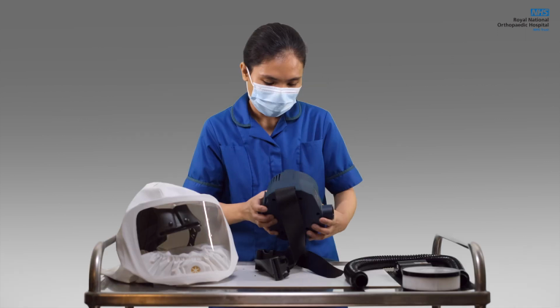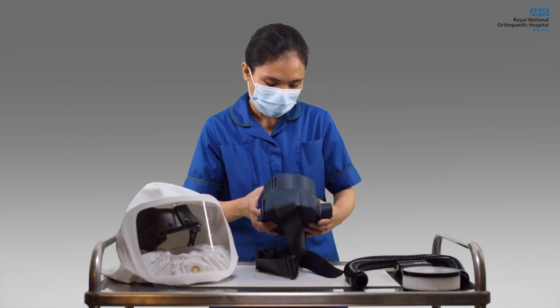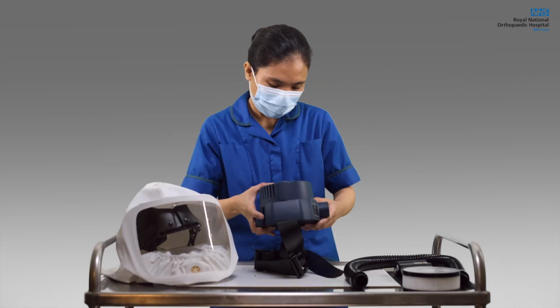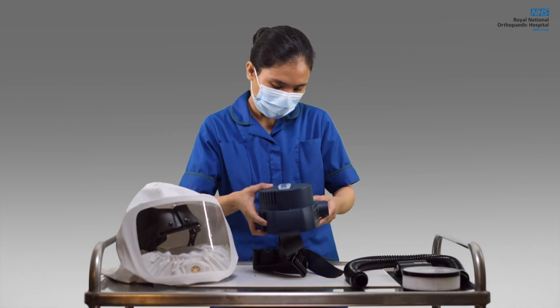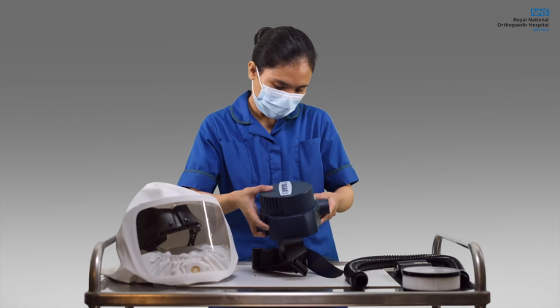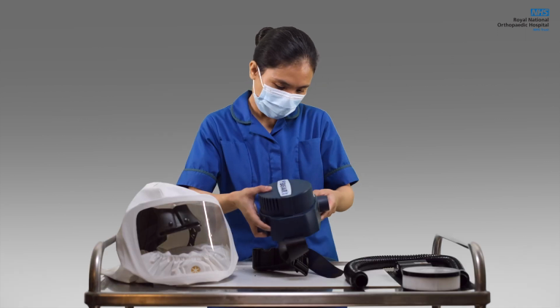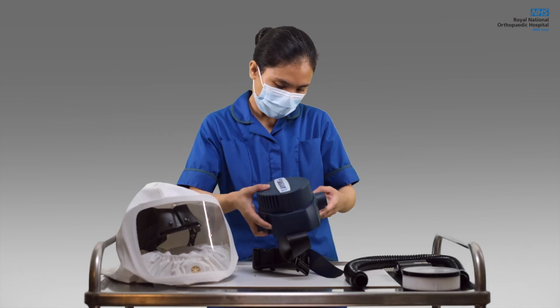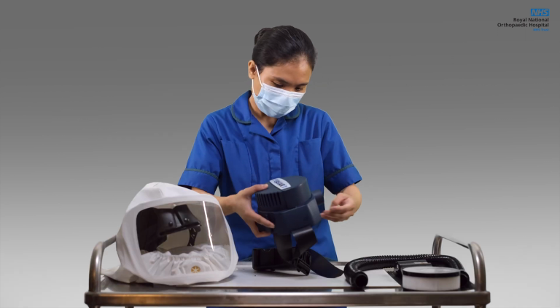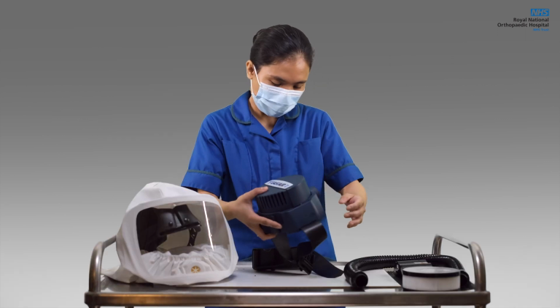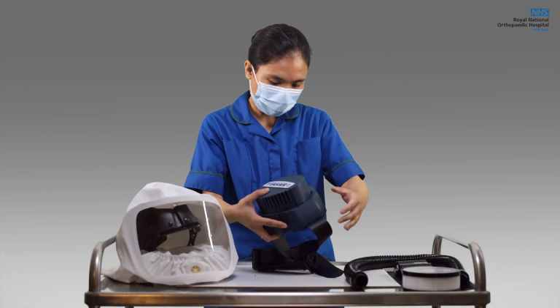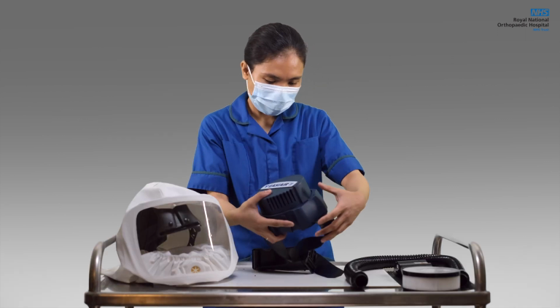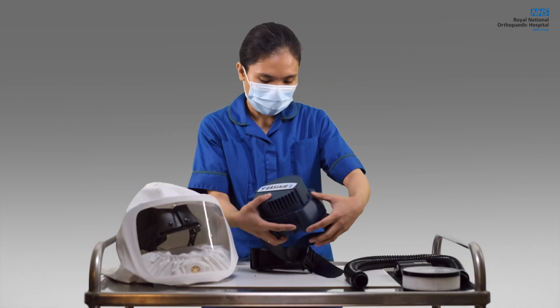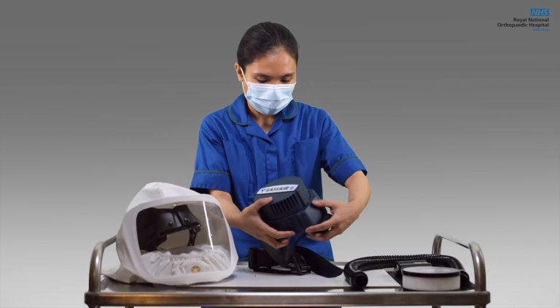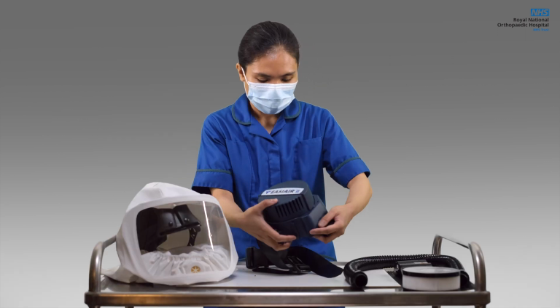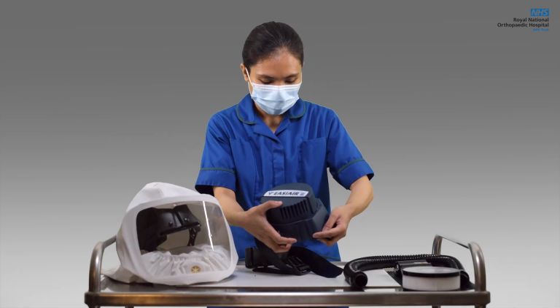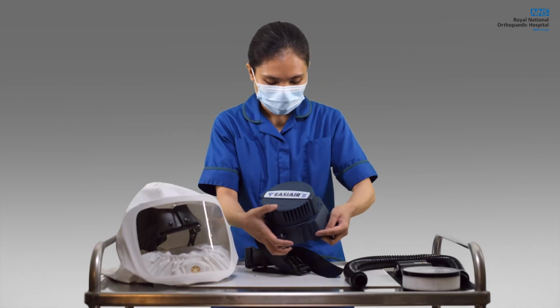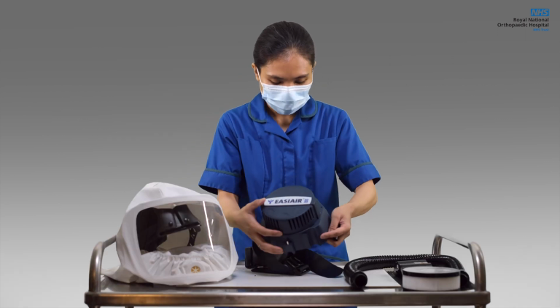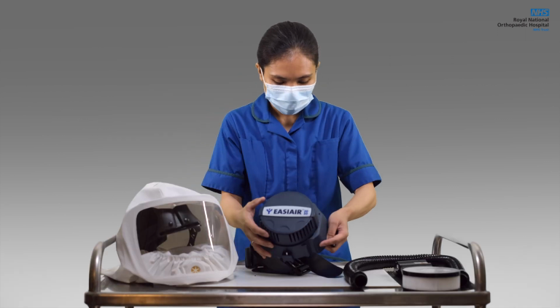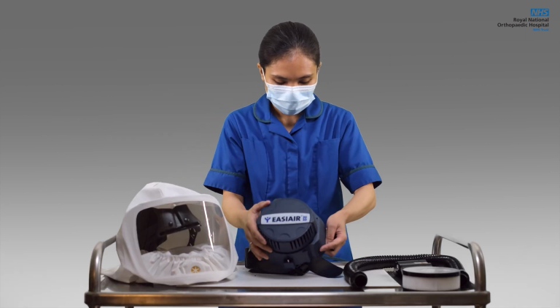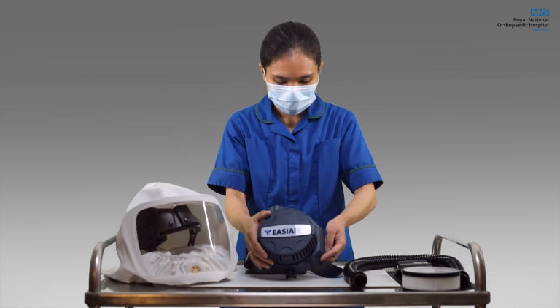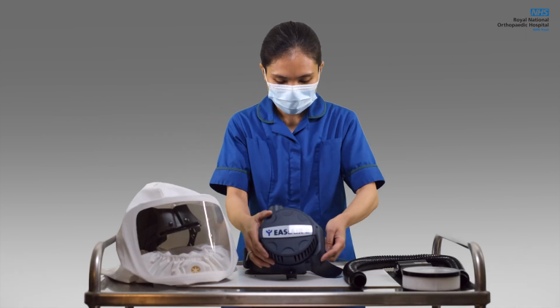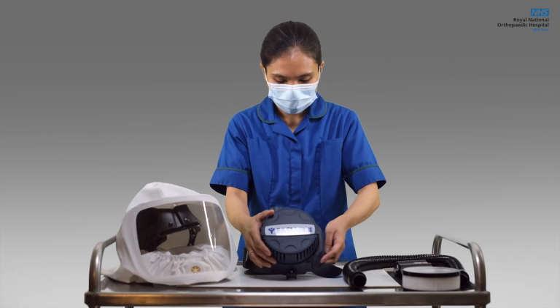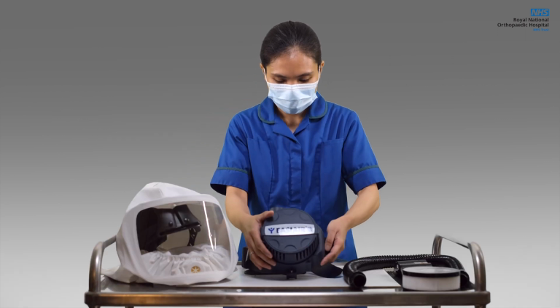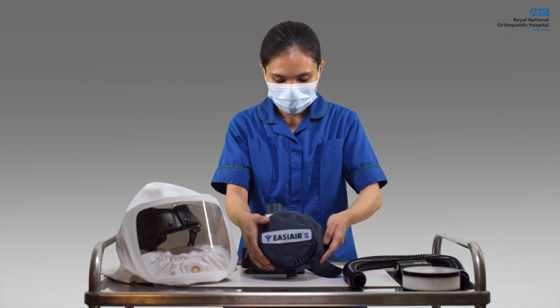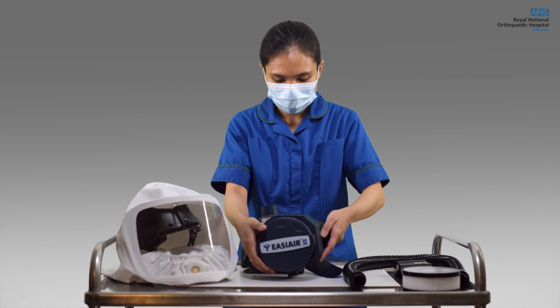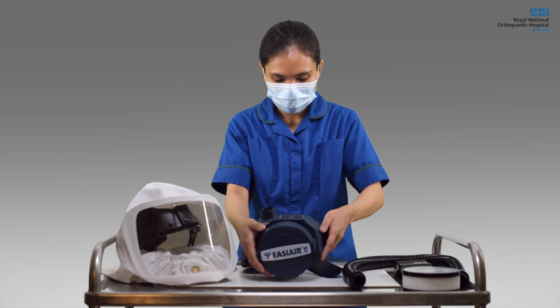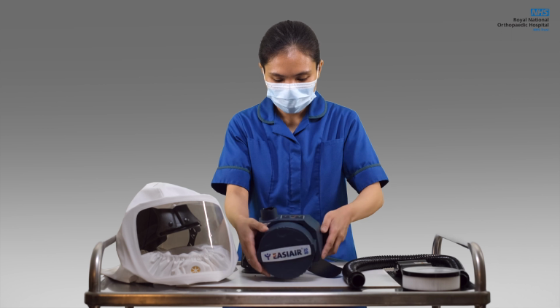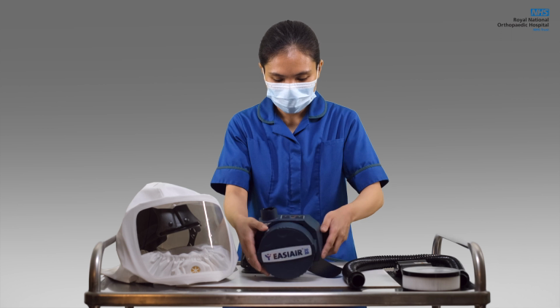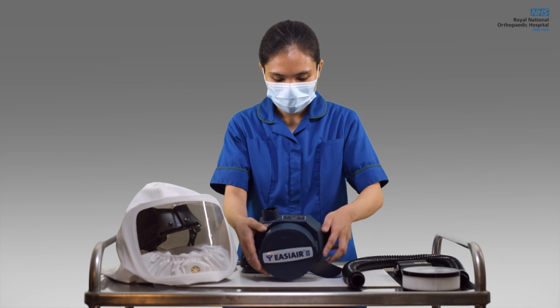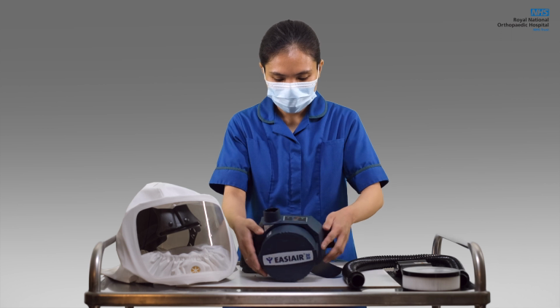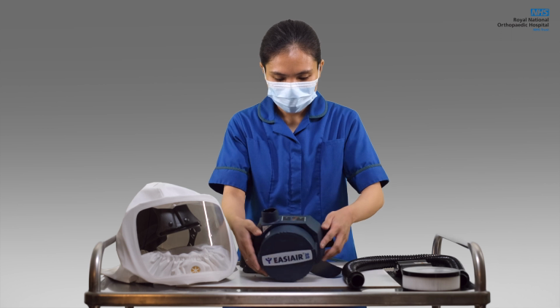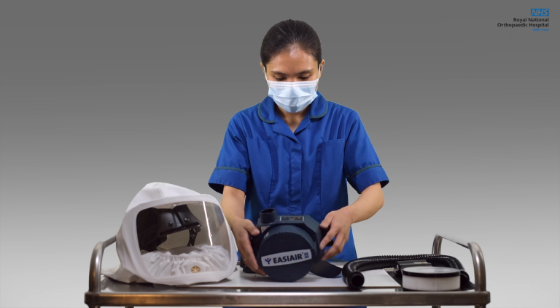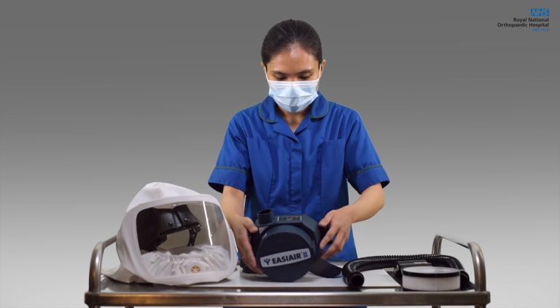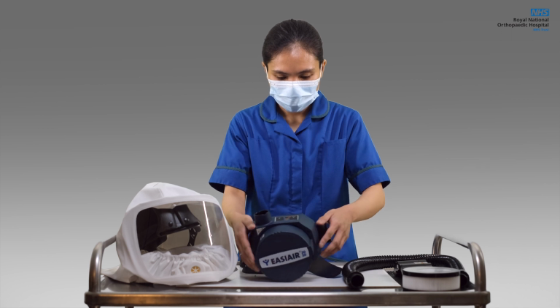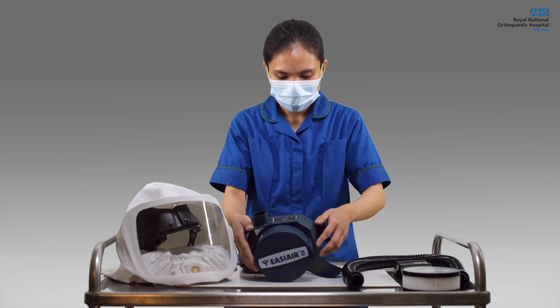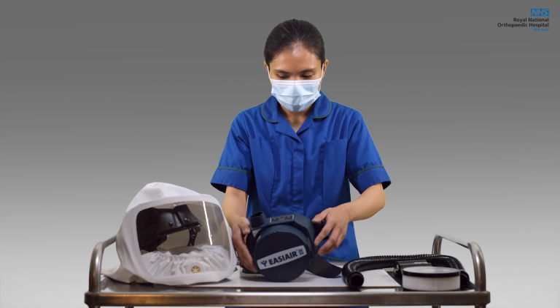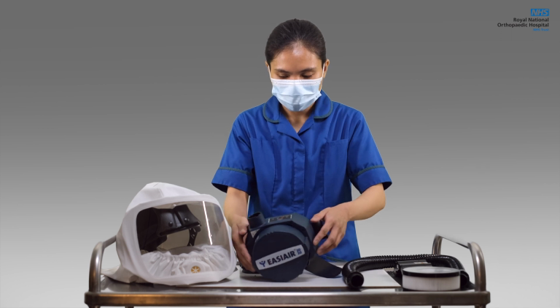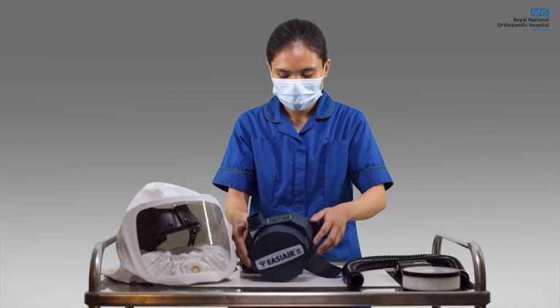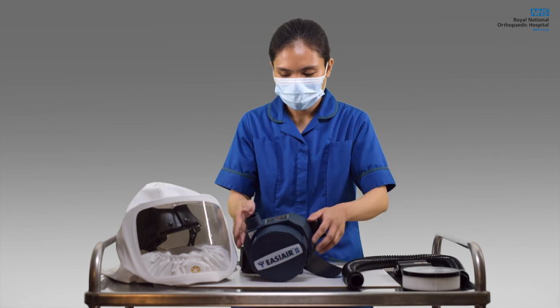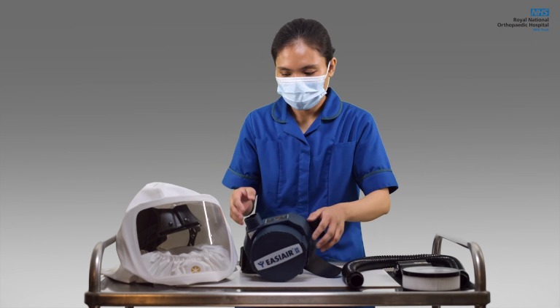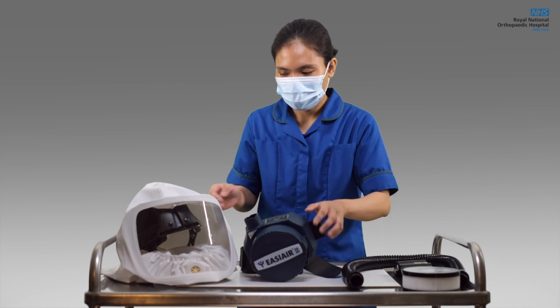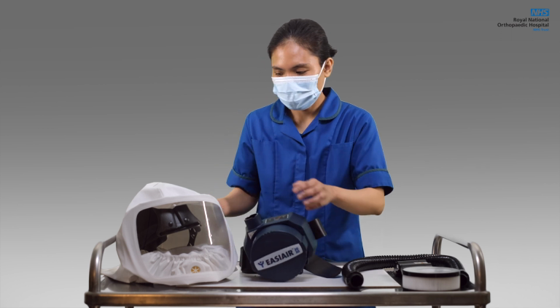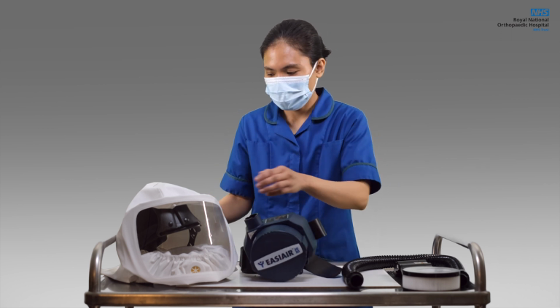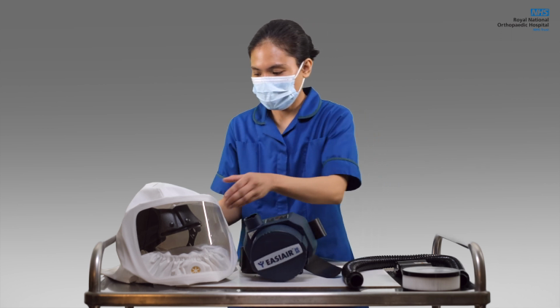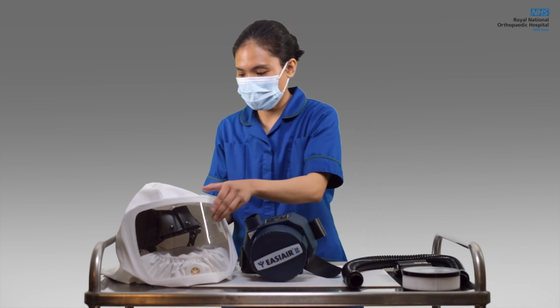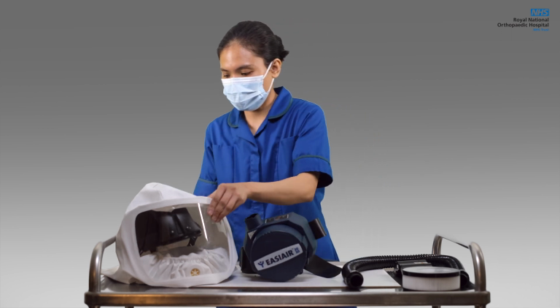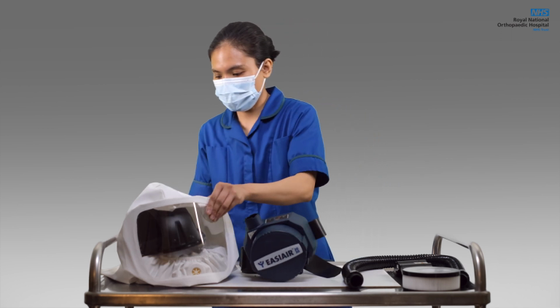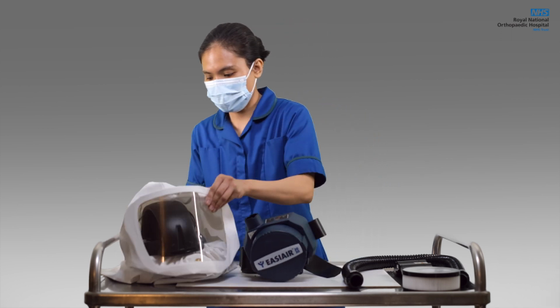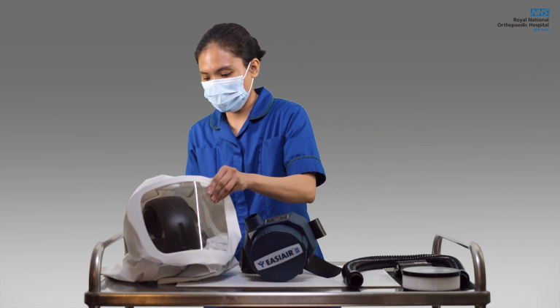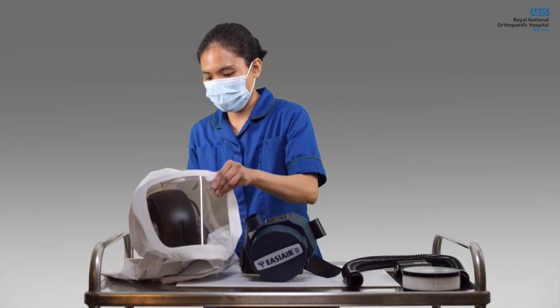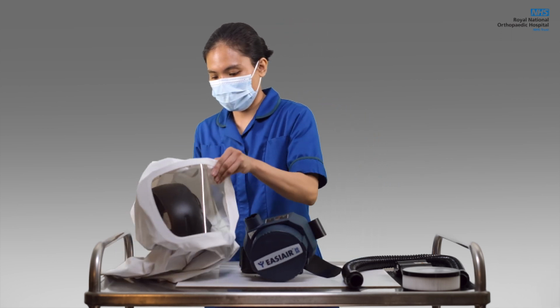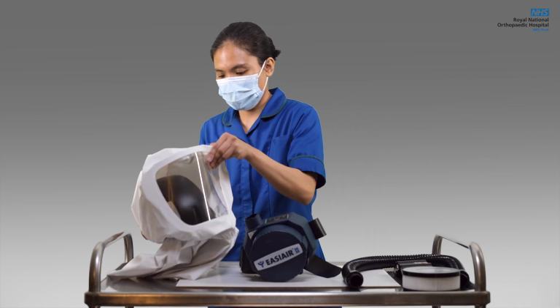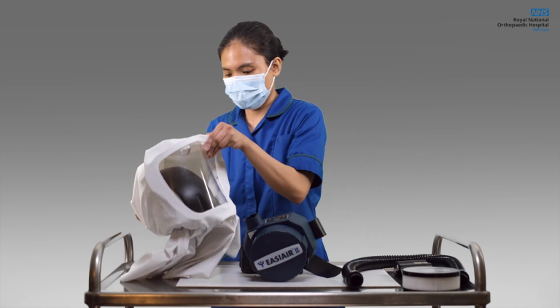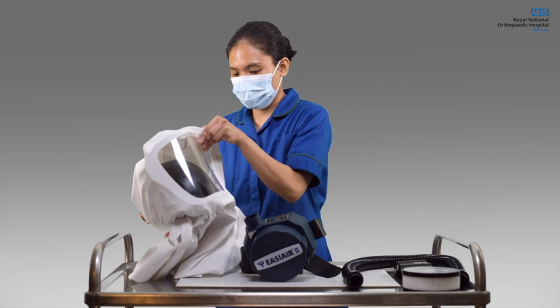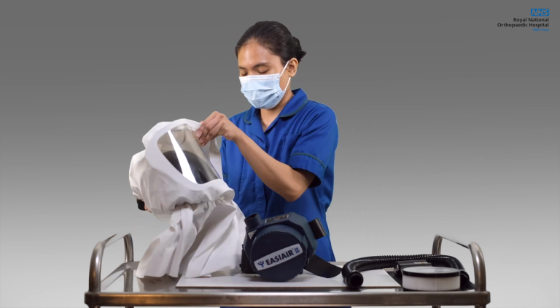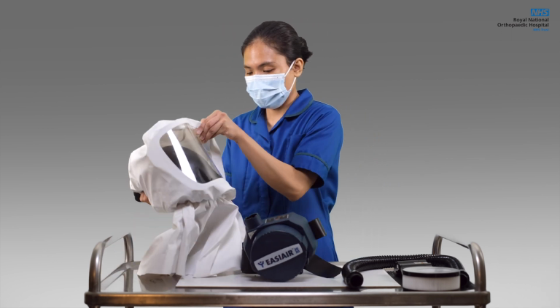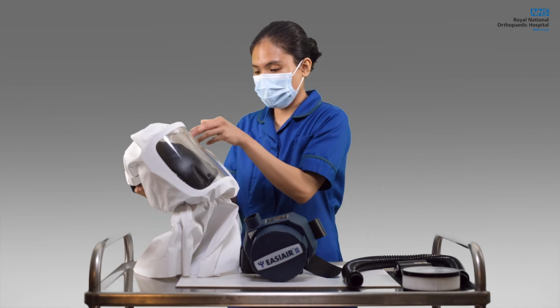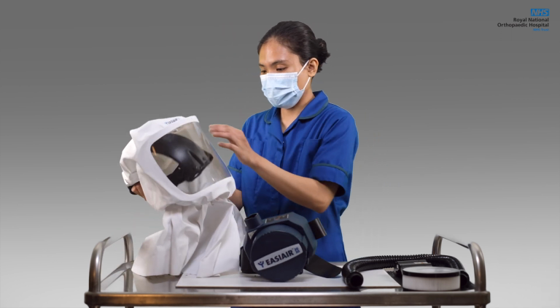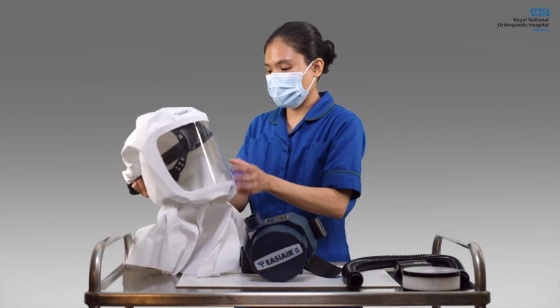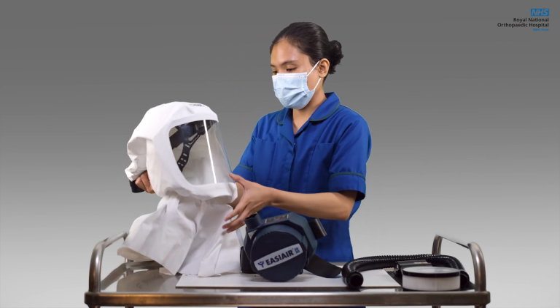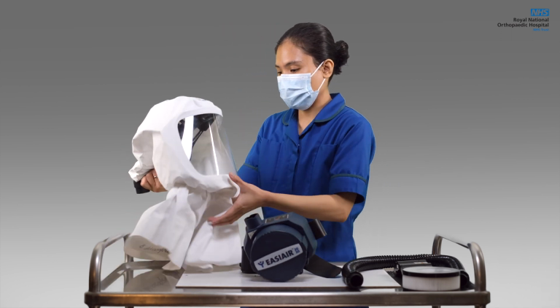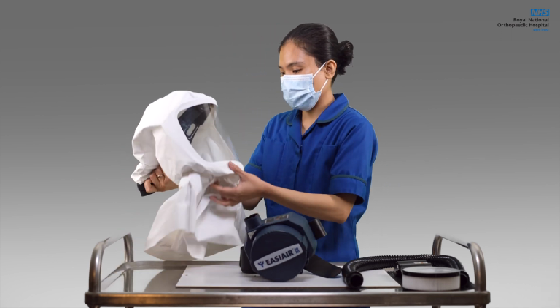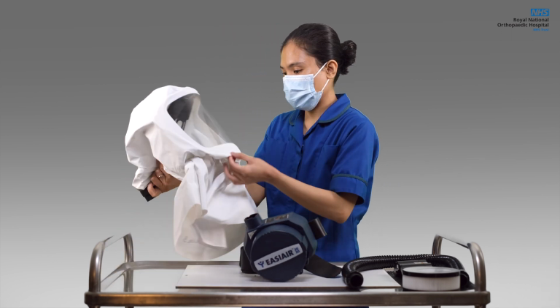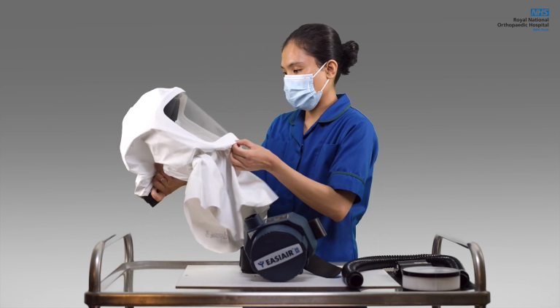Outside the area where a powered hood is needed, check the integrity of the whole unit. Perform a visual inspection and functional test.